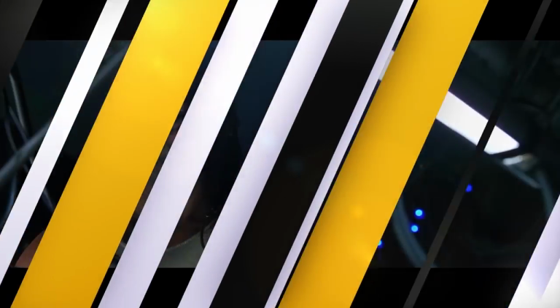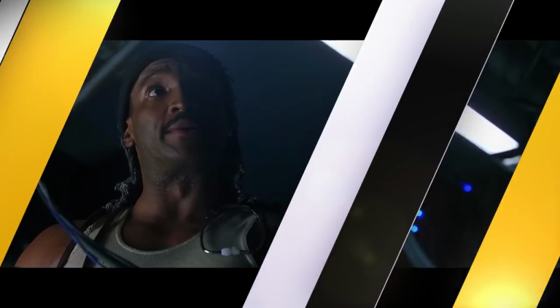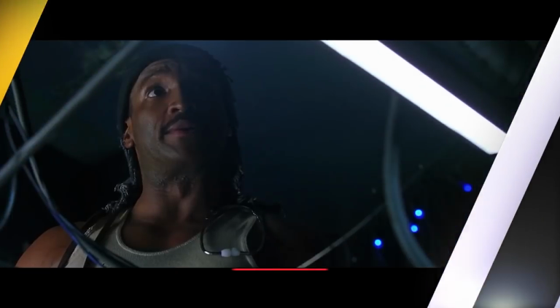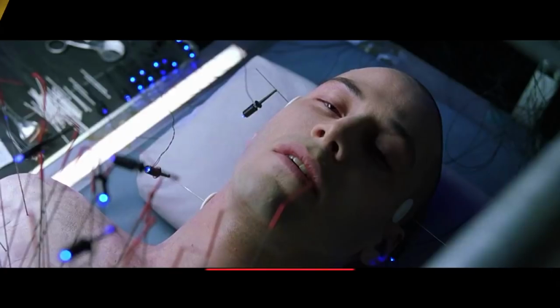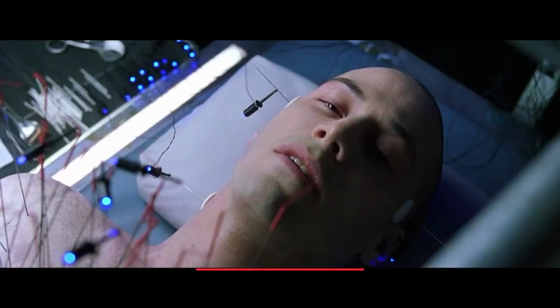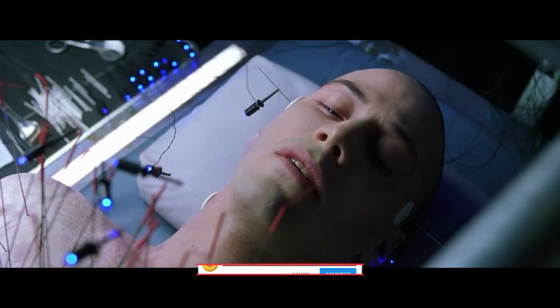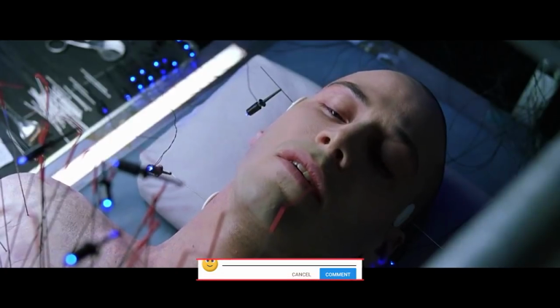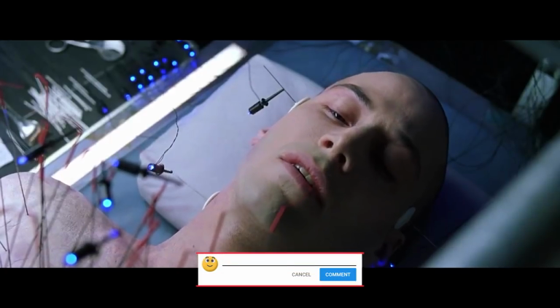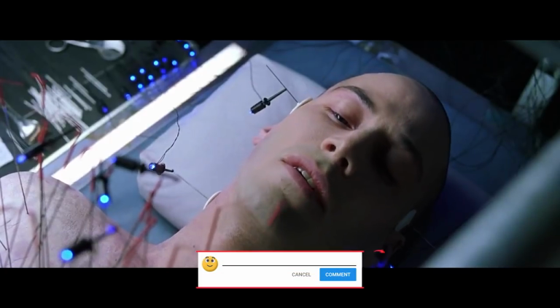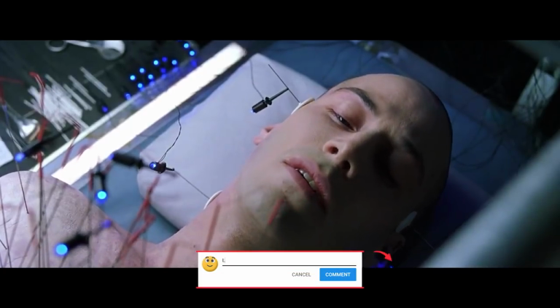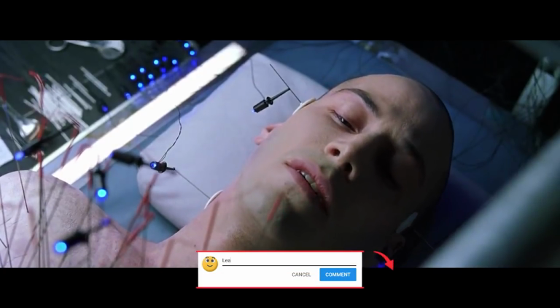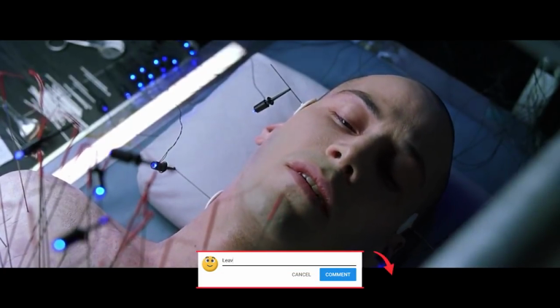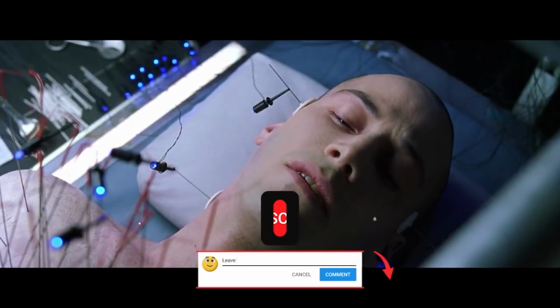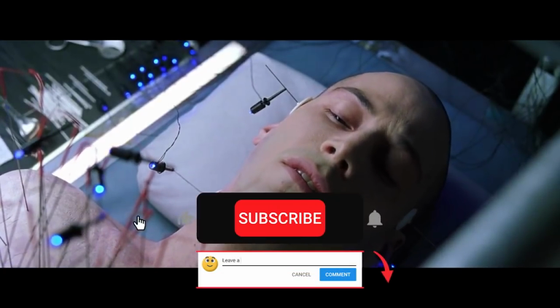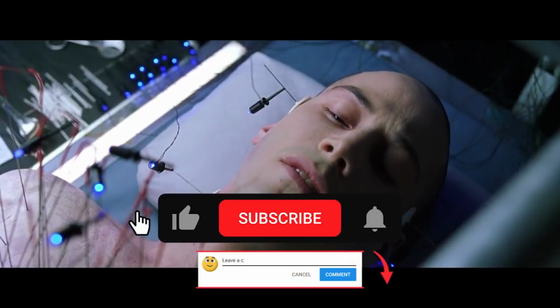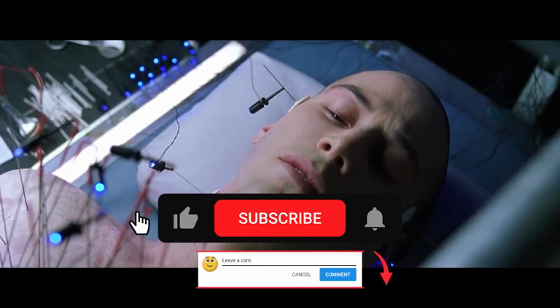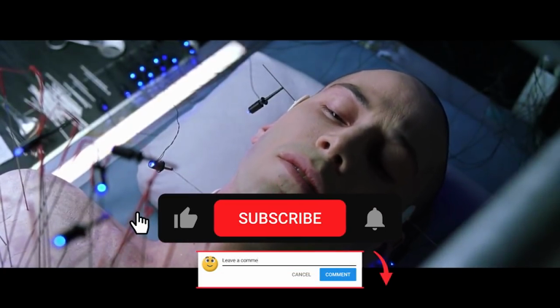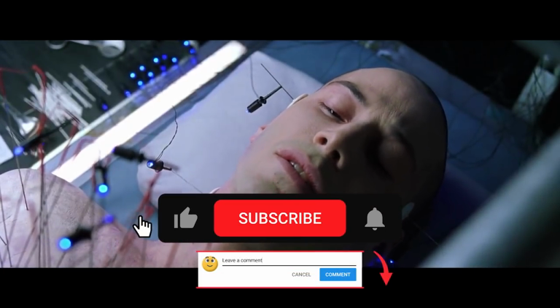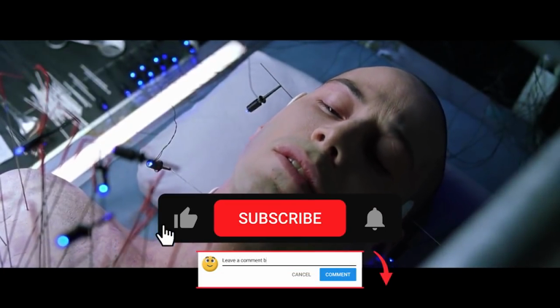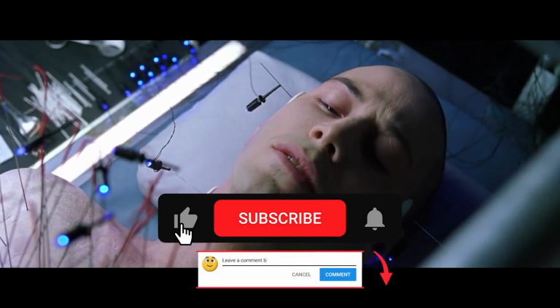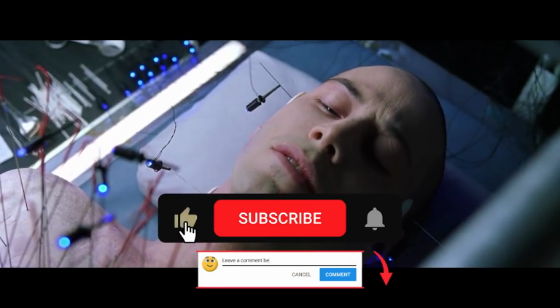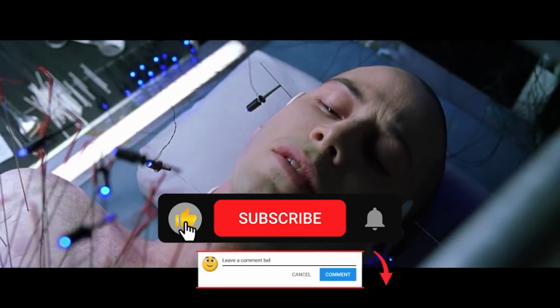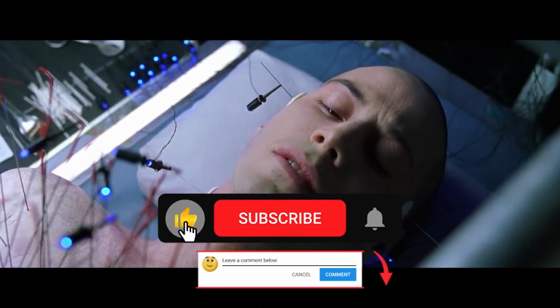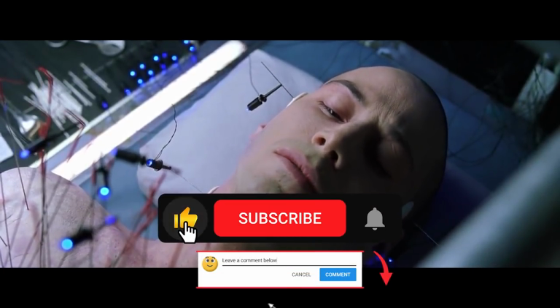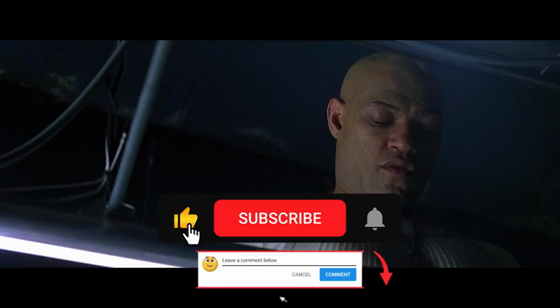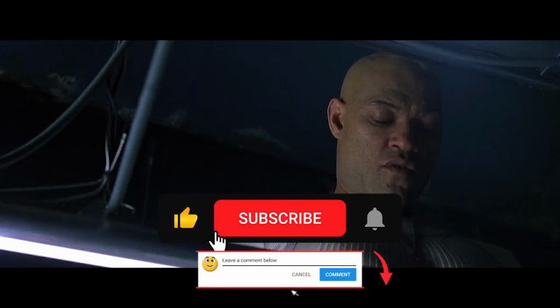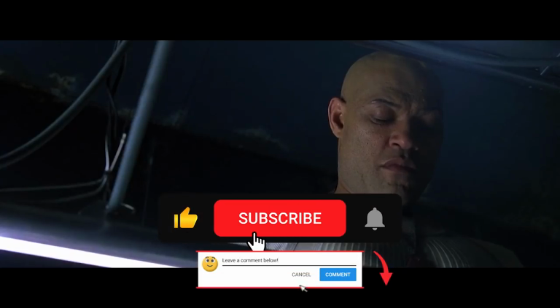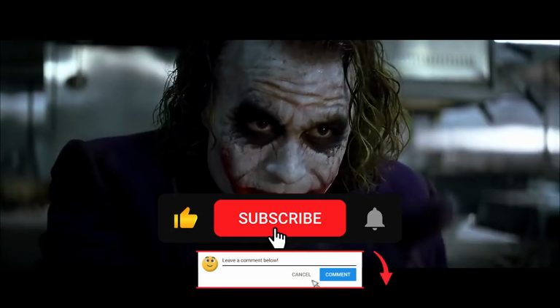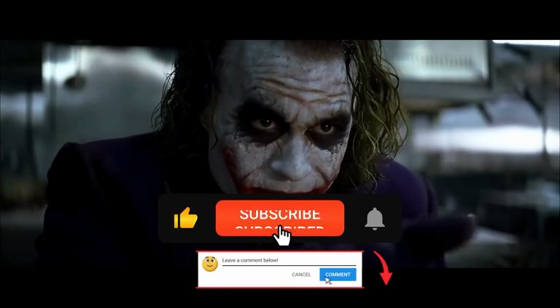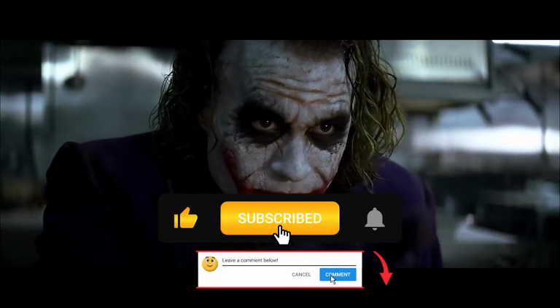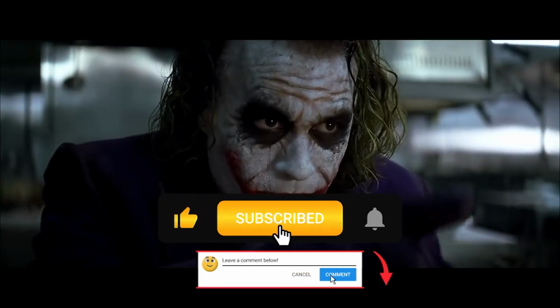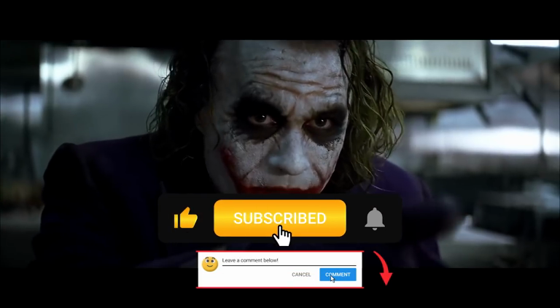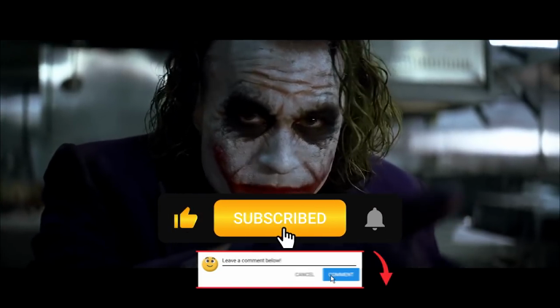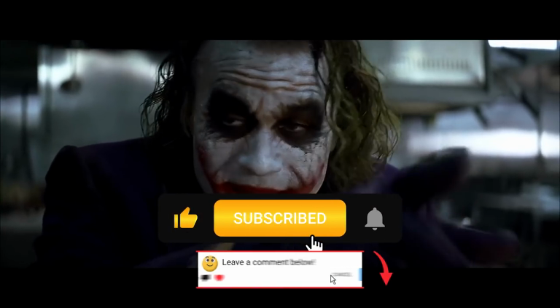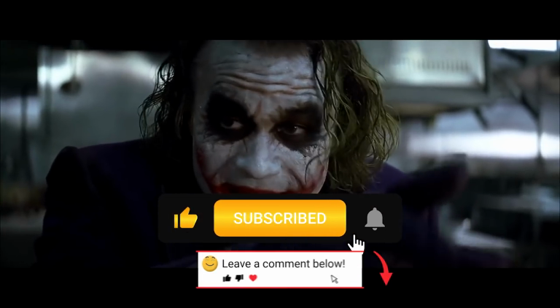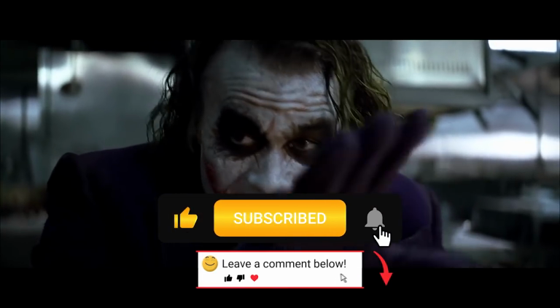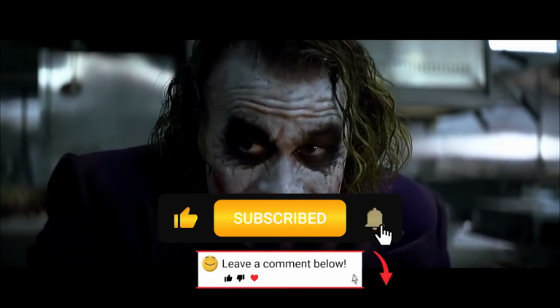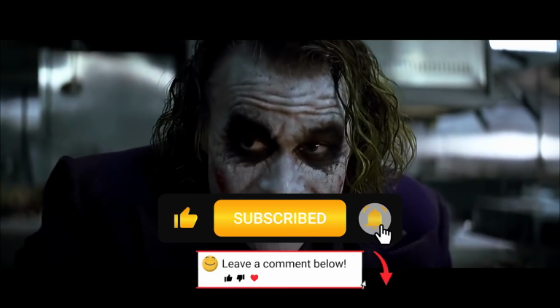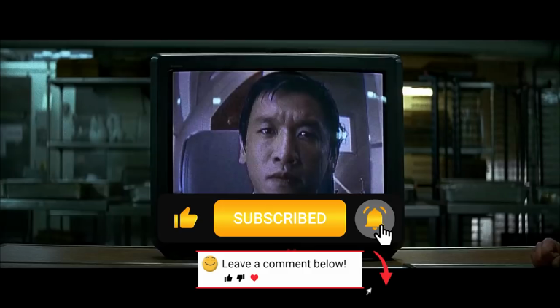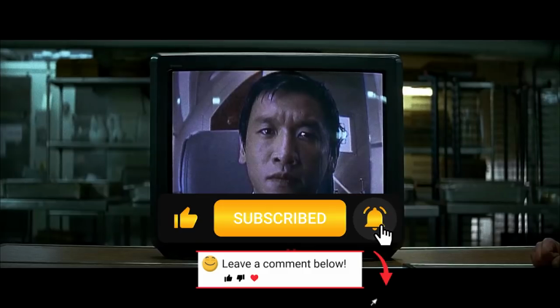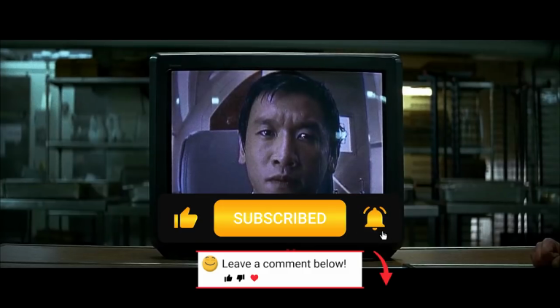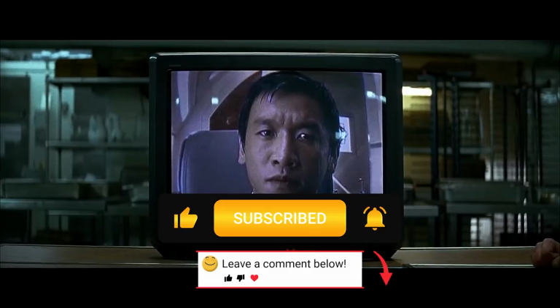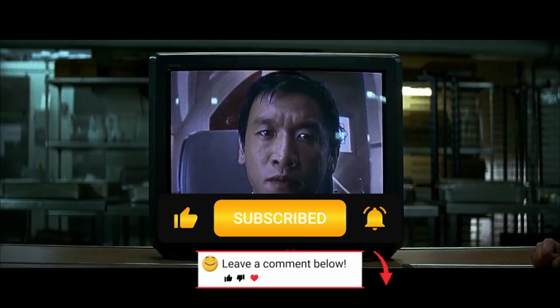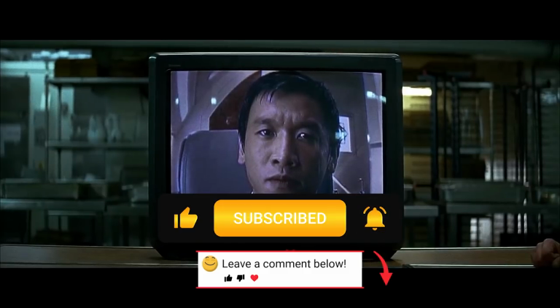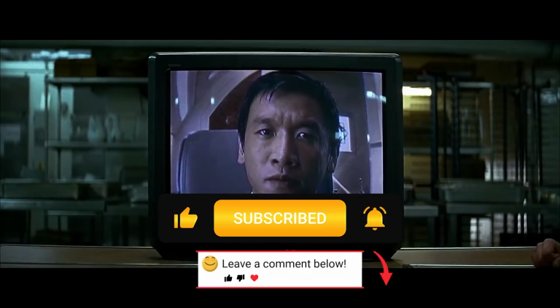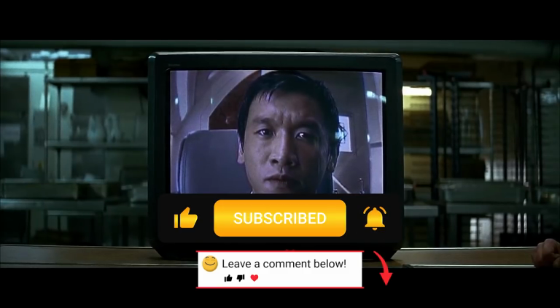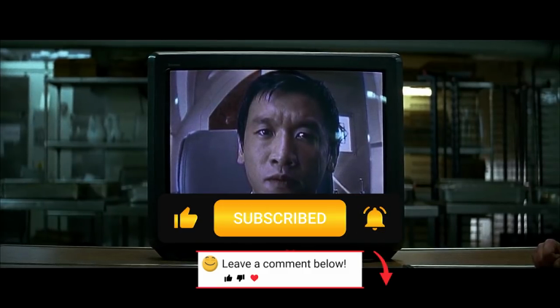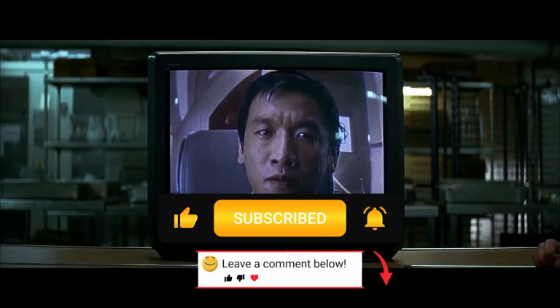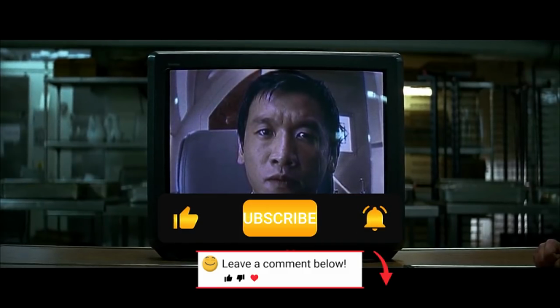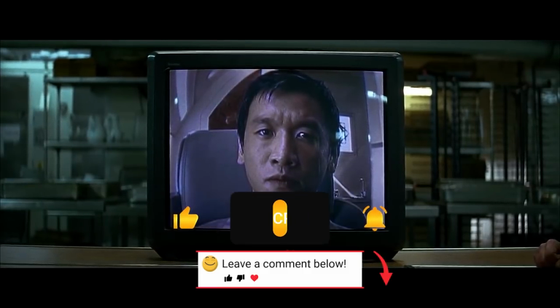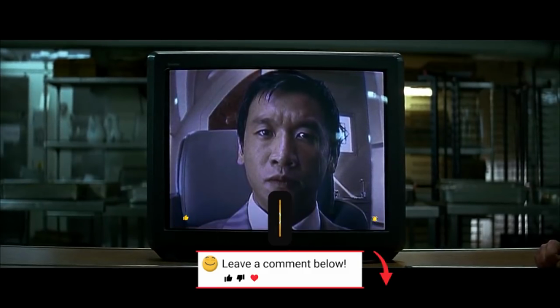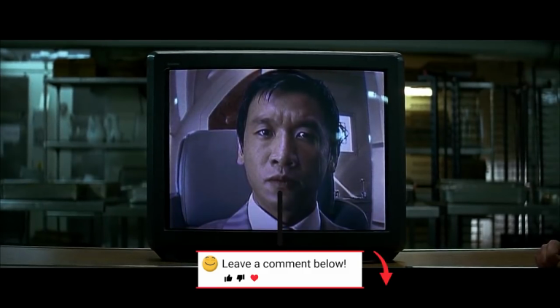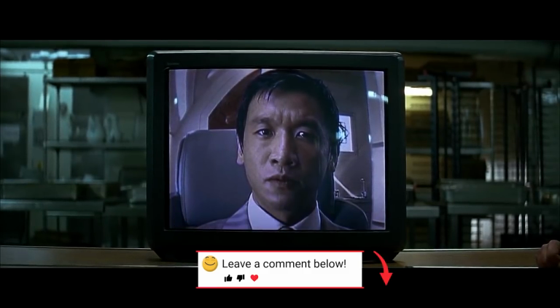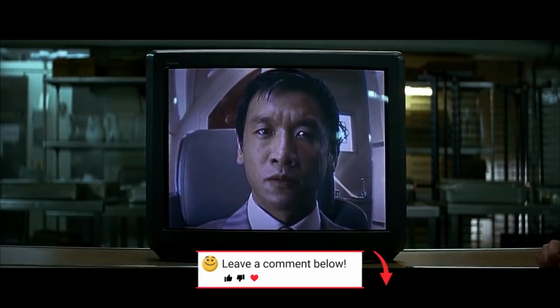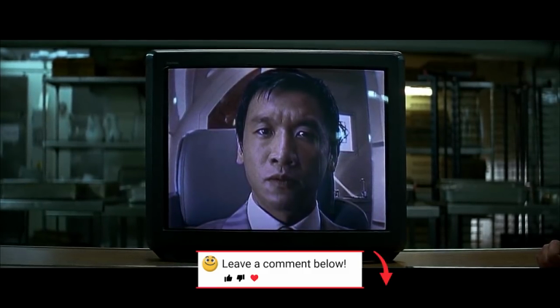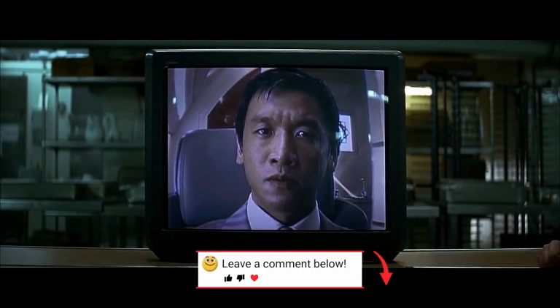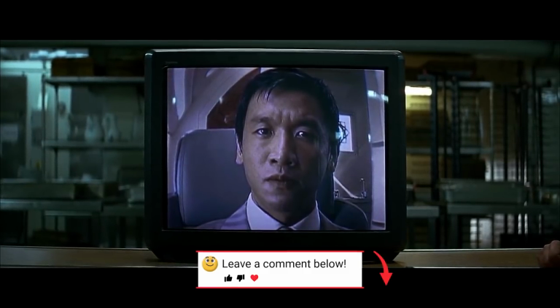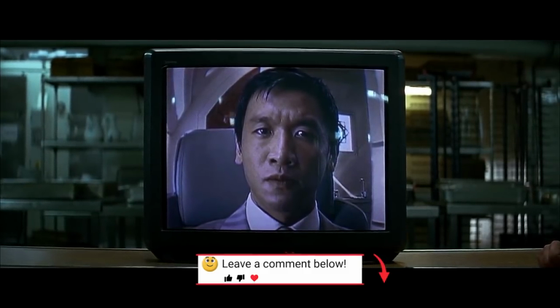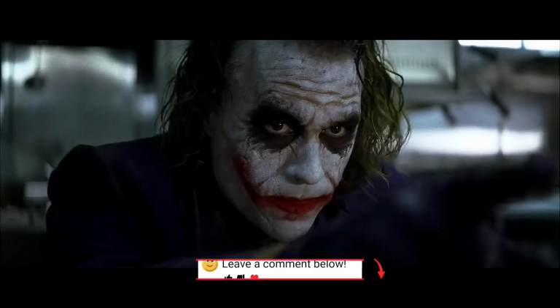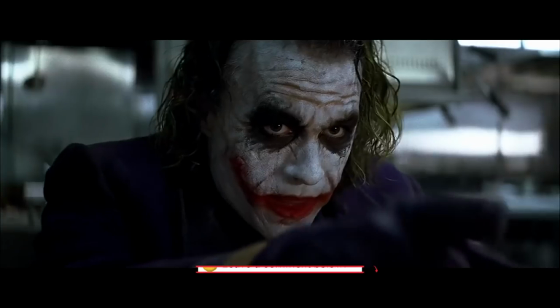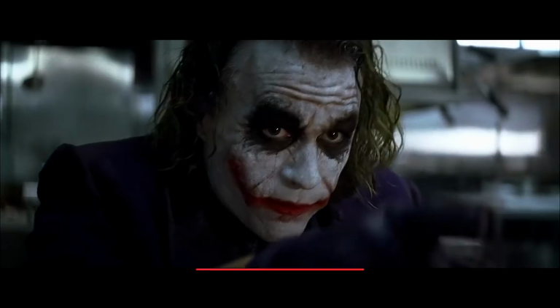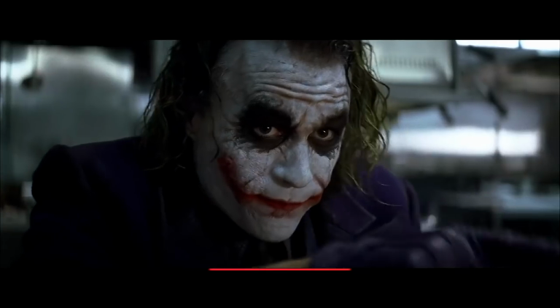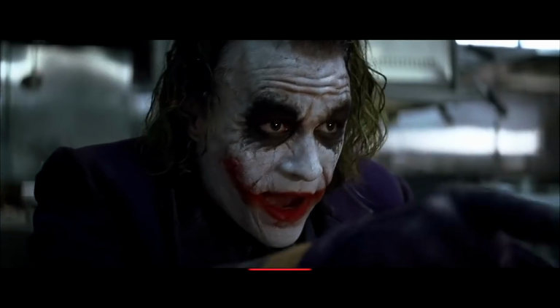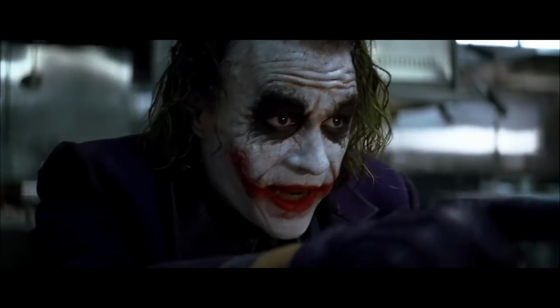Be sure to comment down below and let us know if we've missed something. Hit that subscribe button and turn on the bell to never miss an upload. Thank you very much for watching.